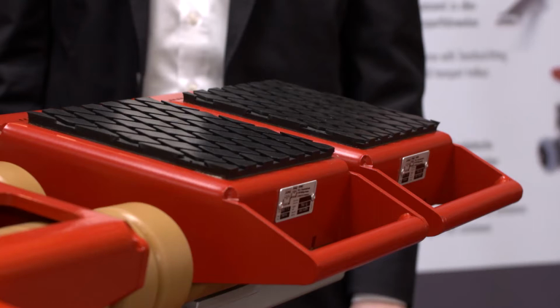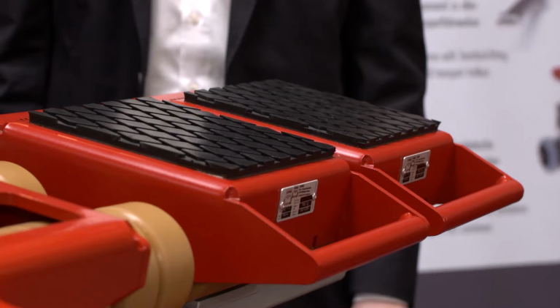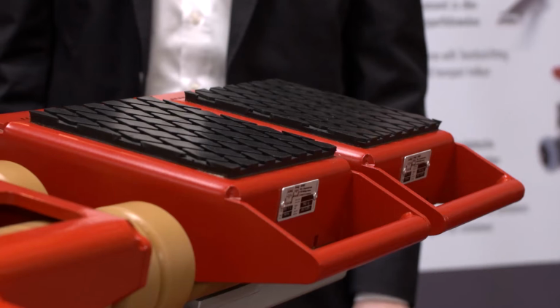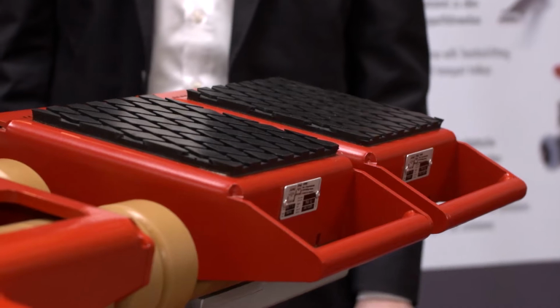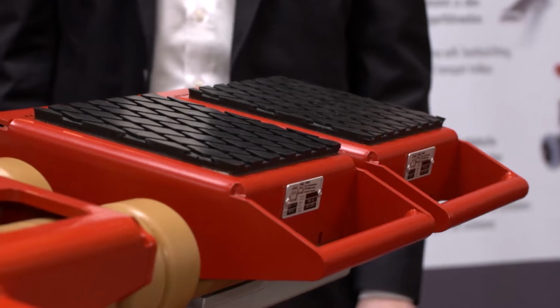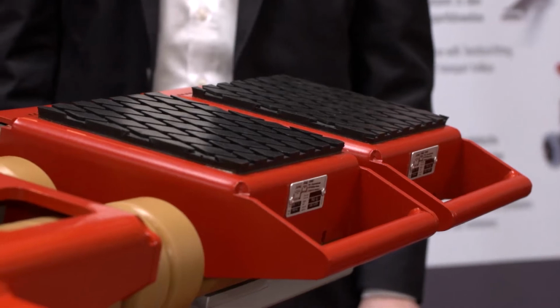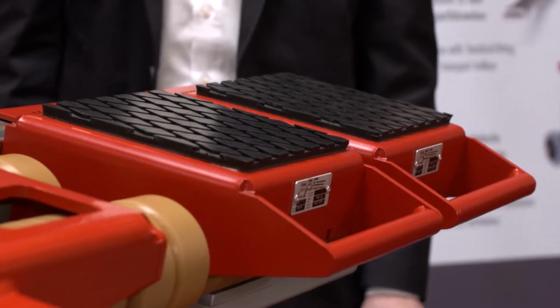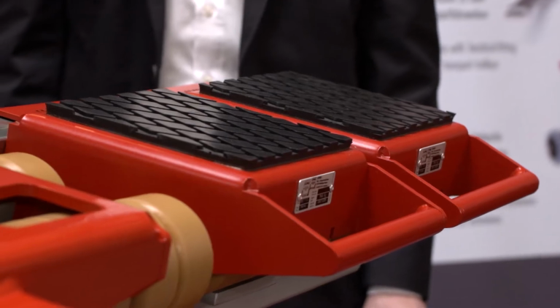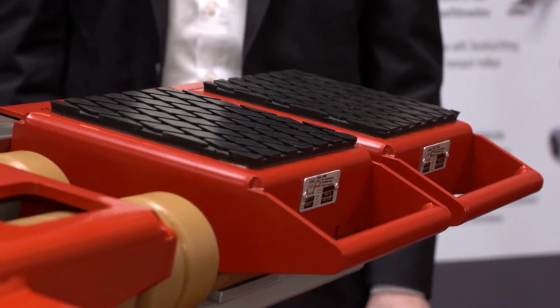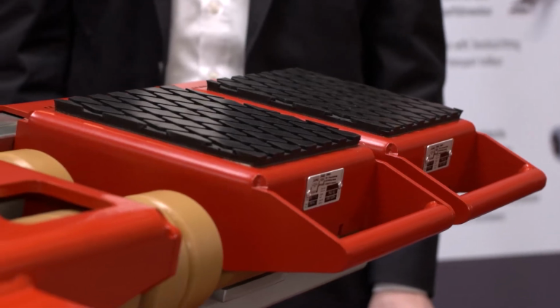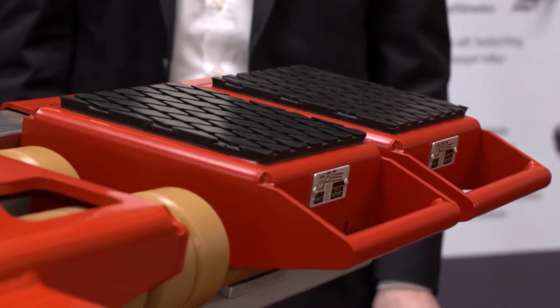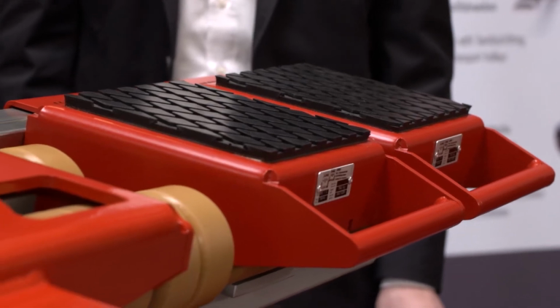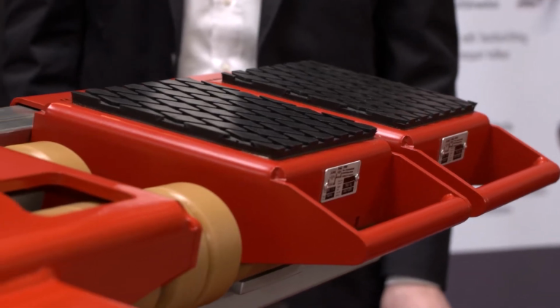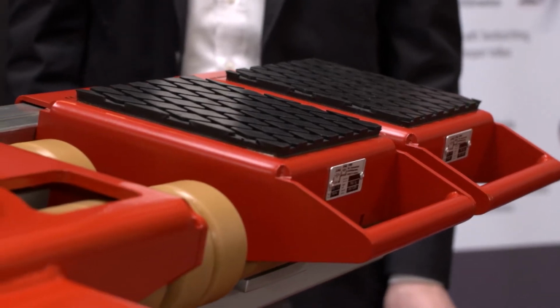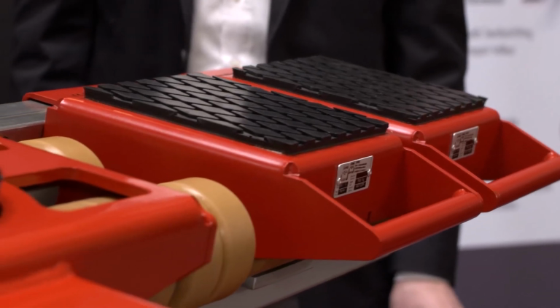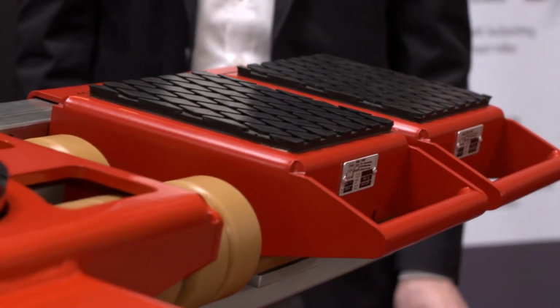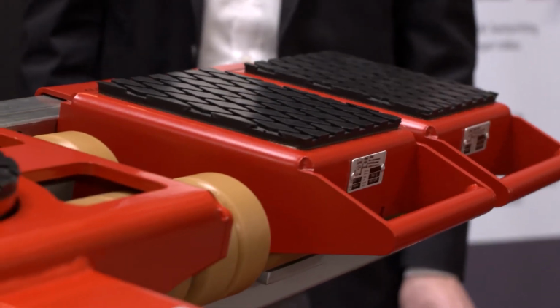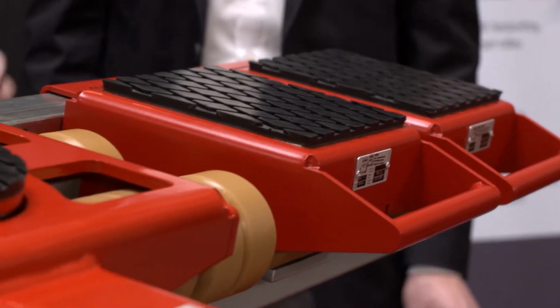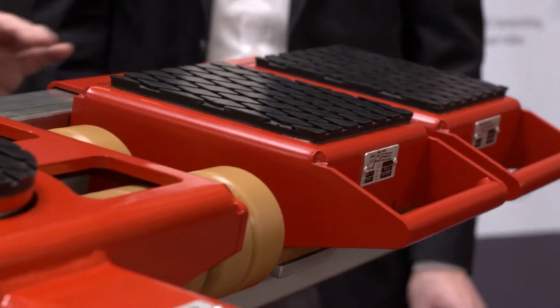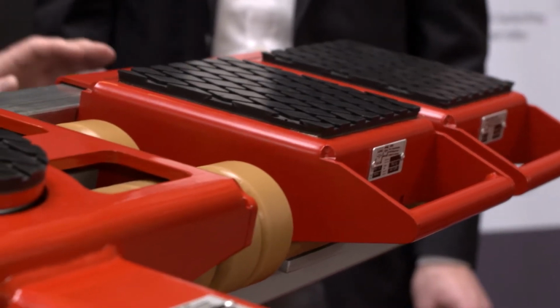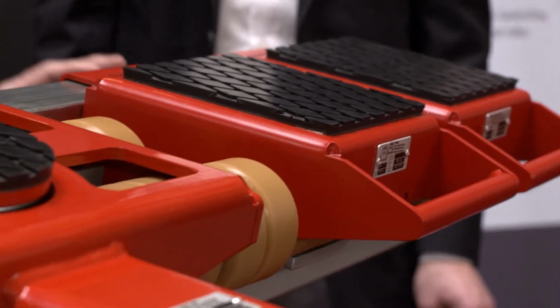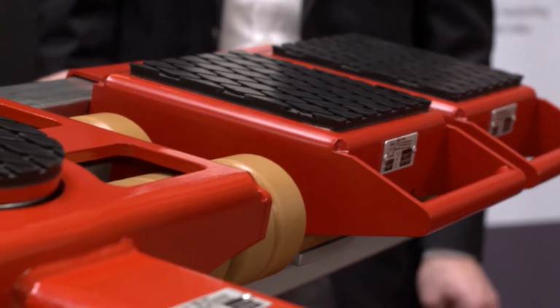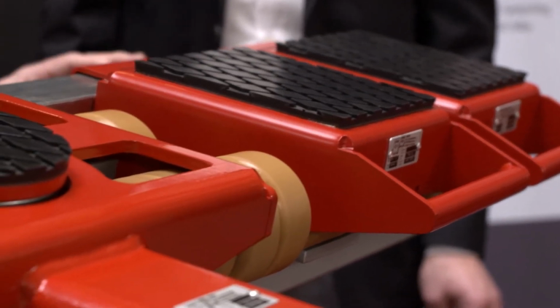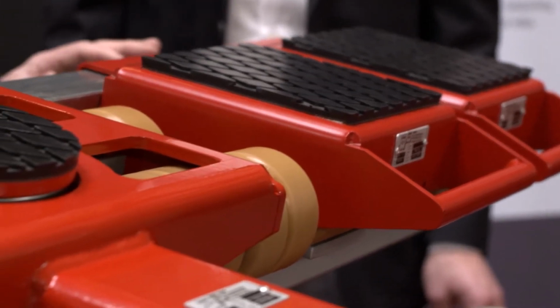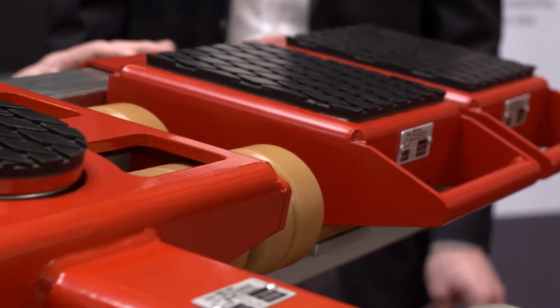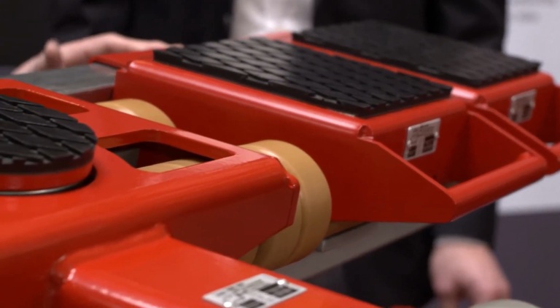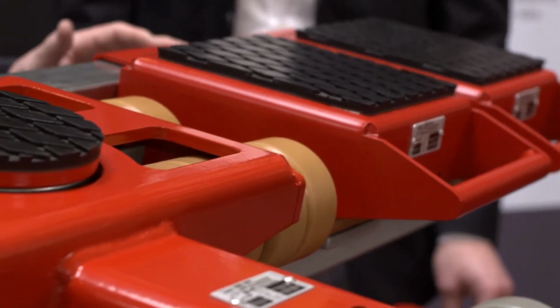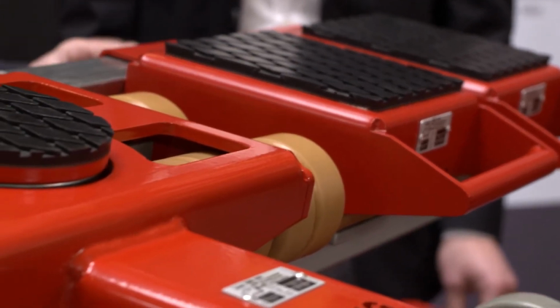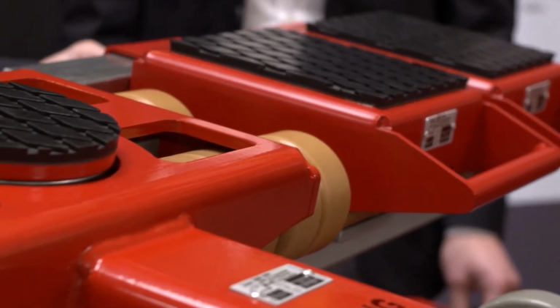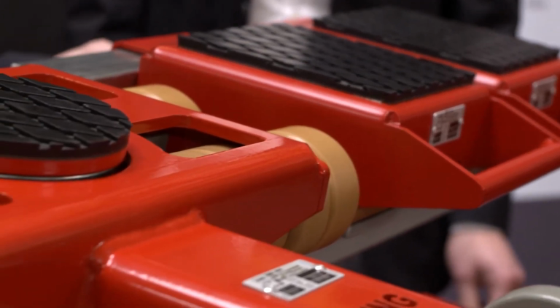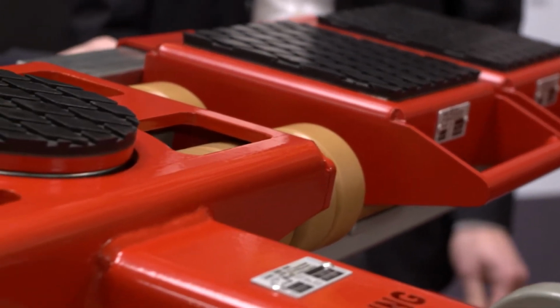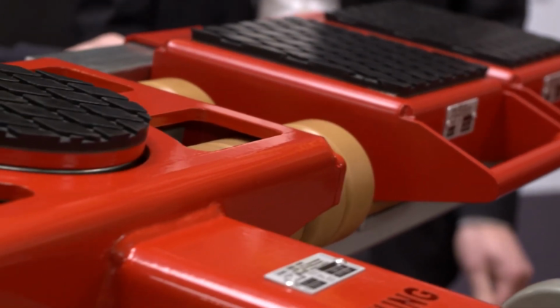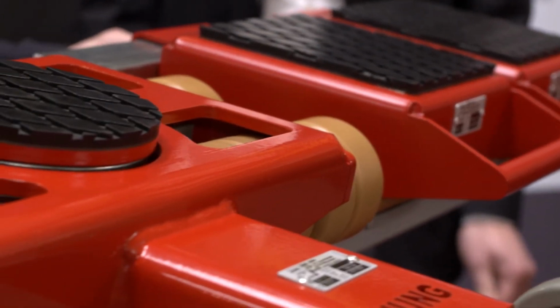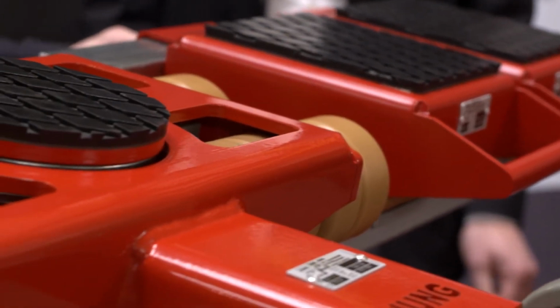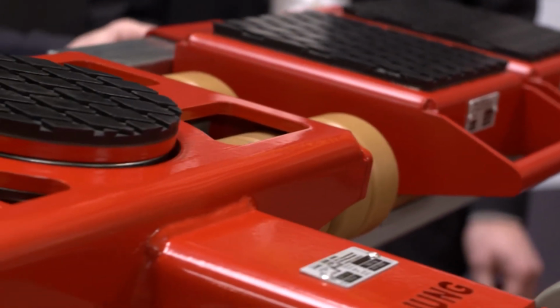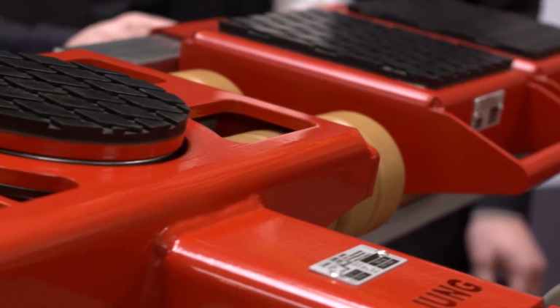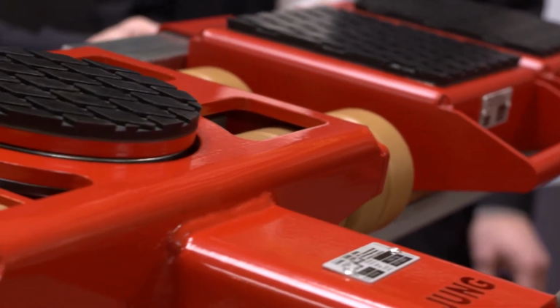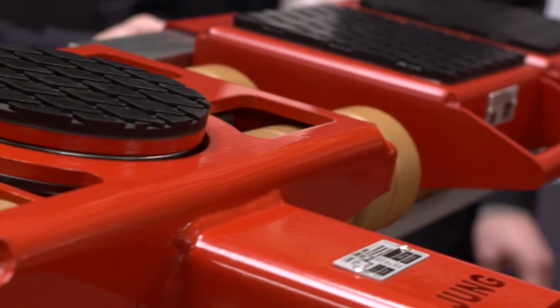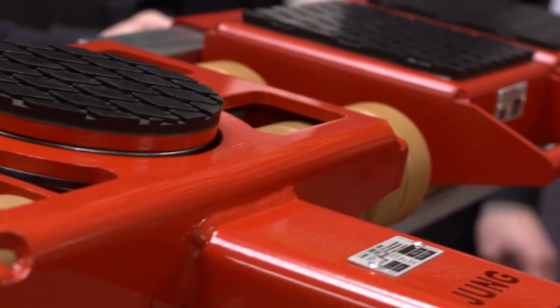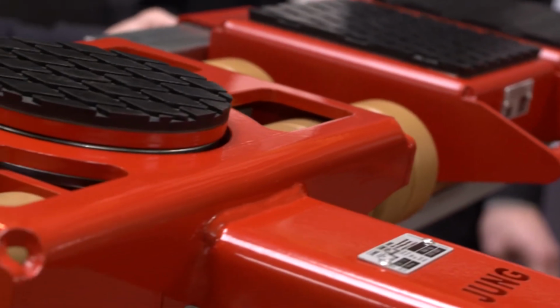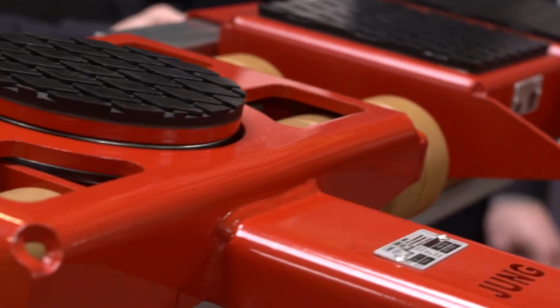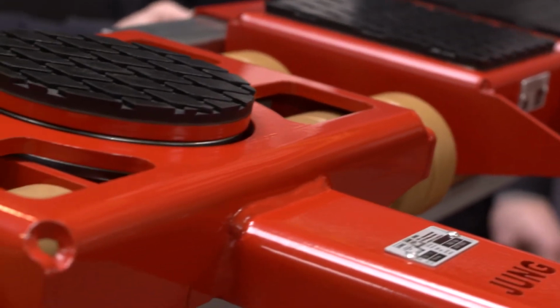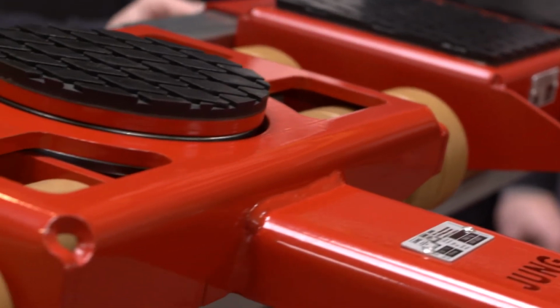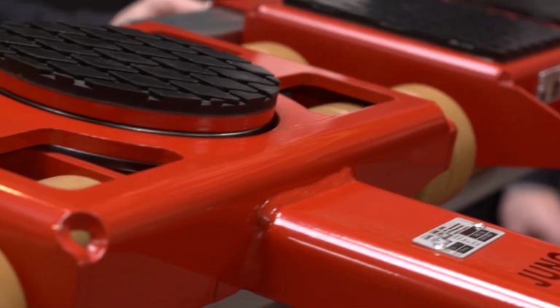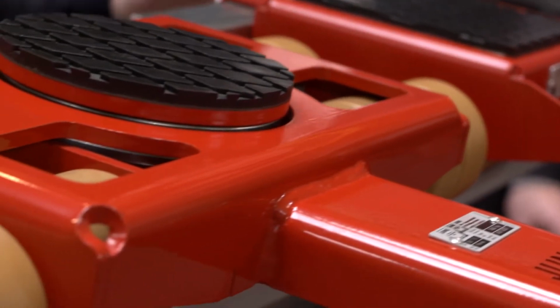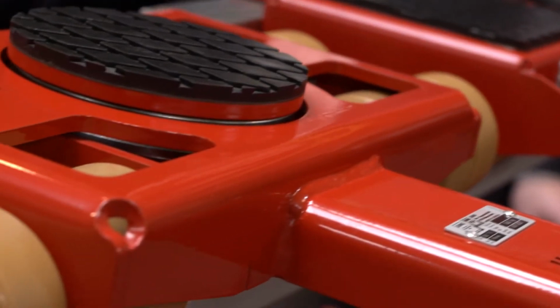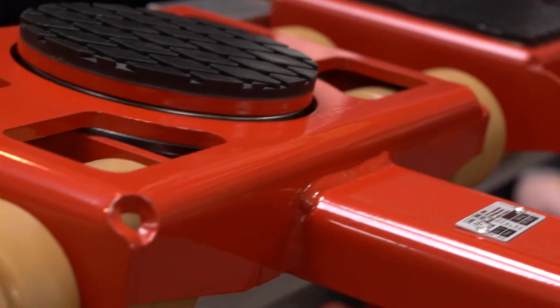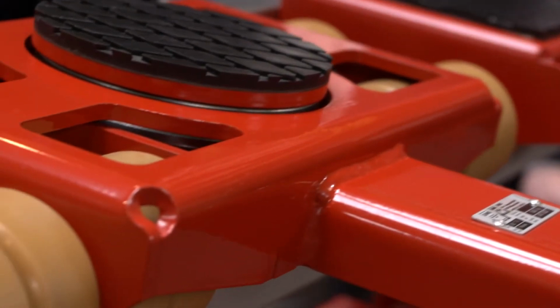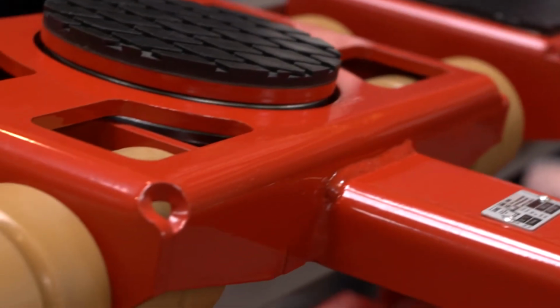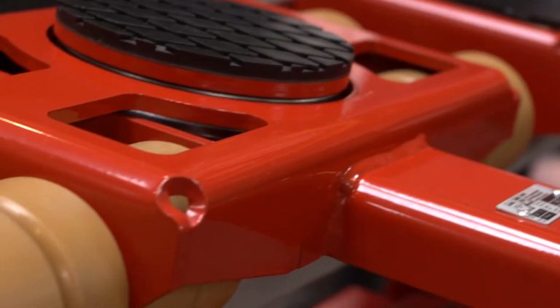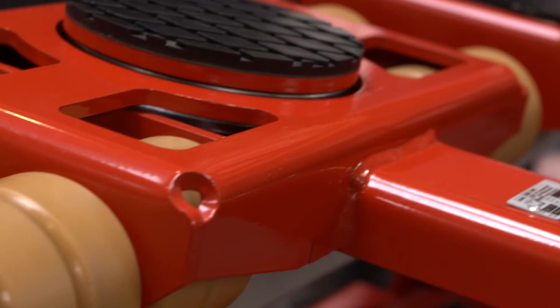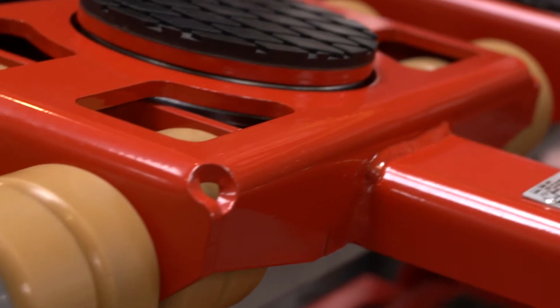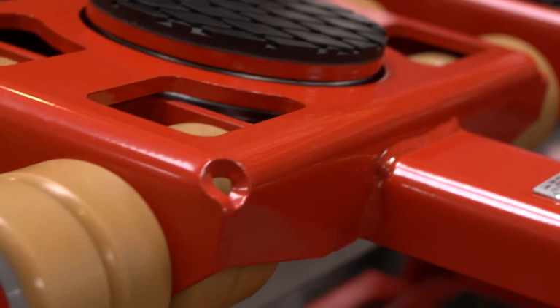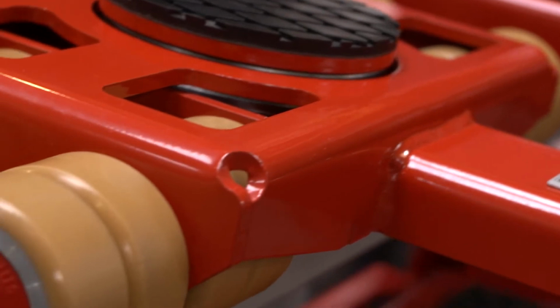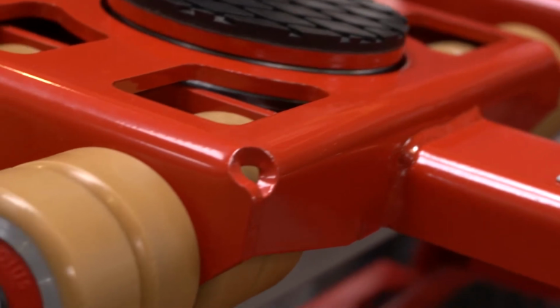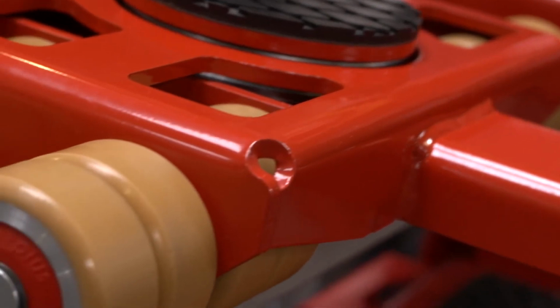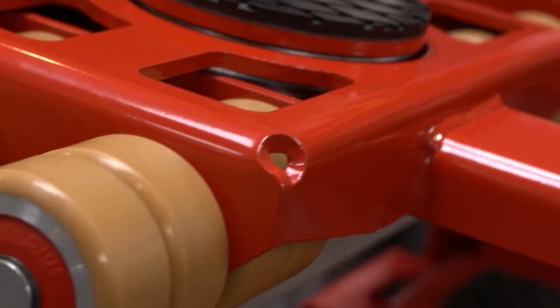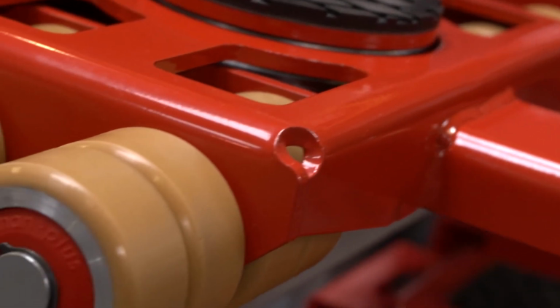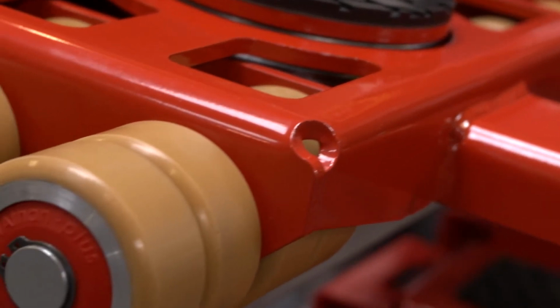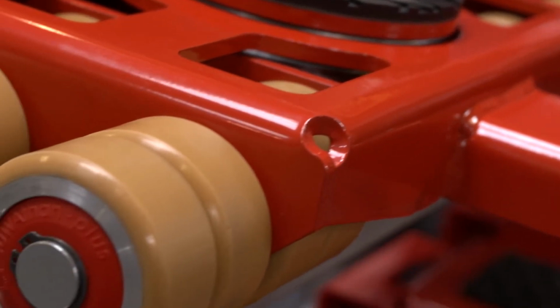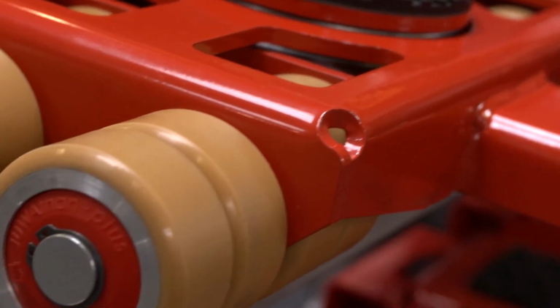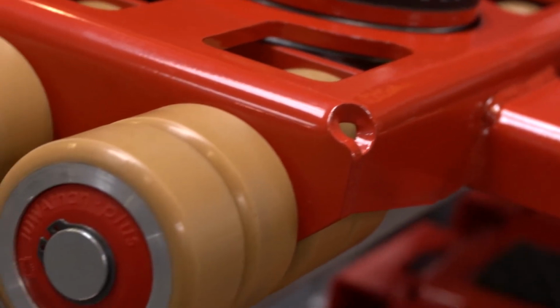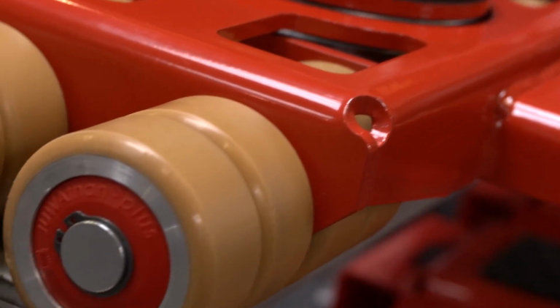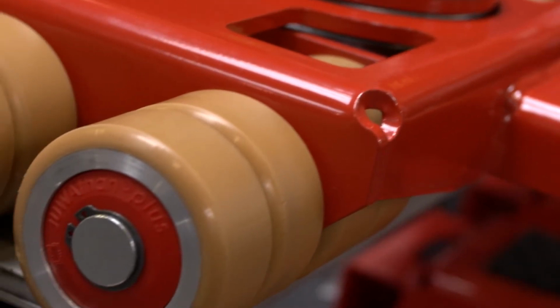Now we come to the well-proven products from Jung – transport trolleys. What exactly is behind them?